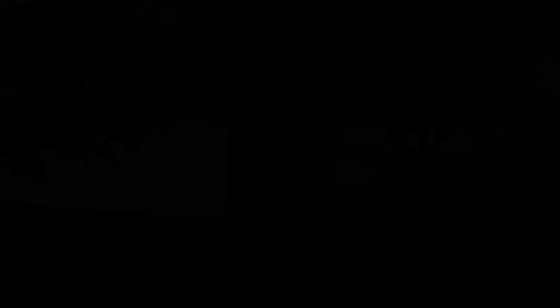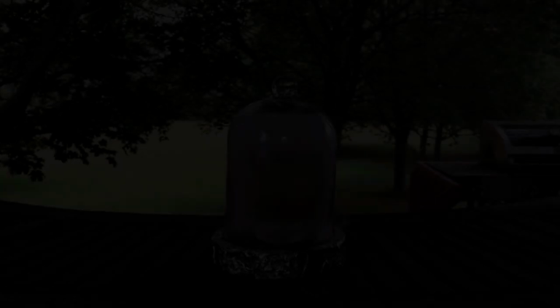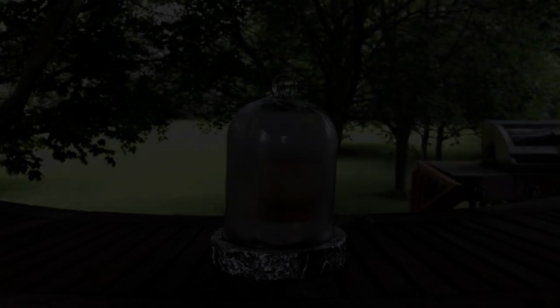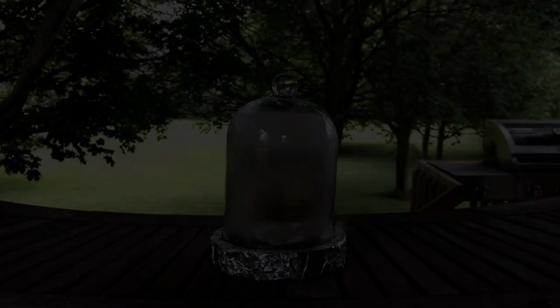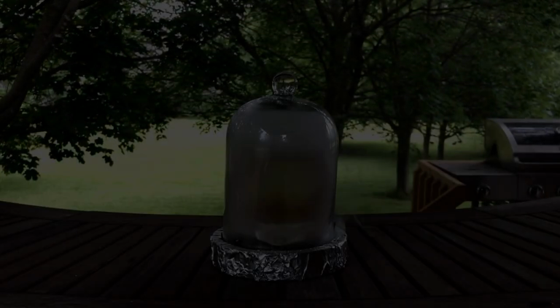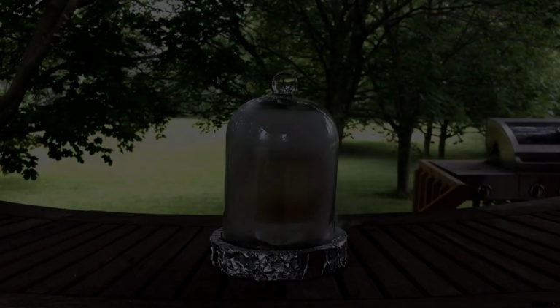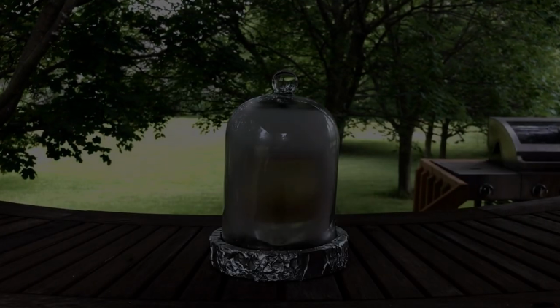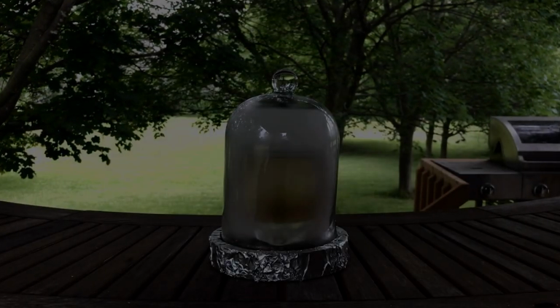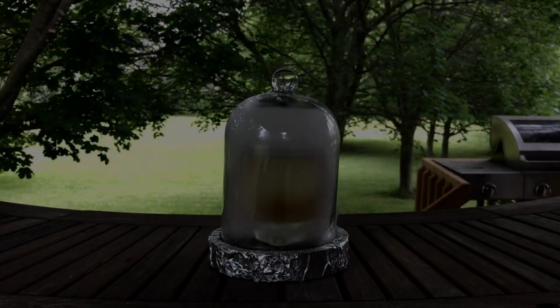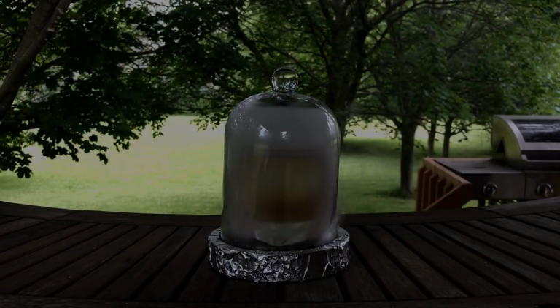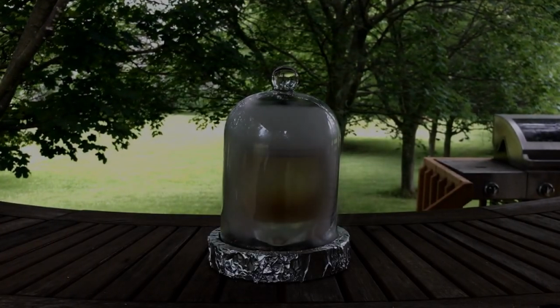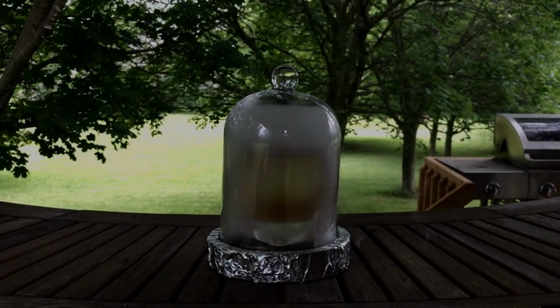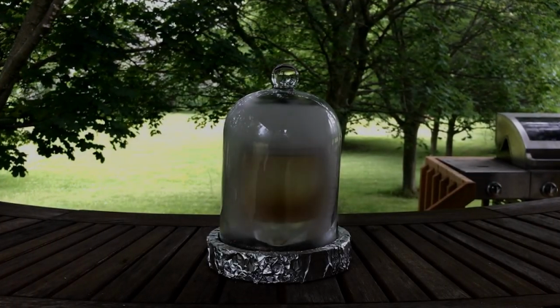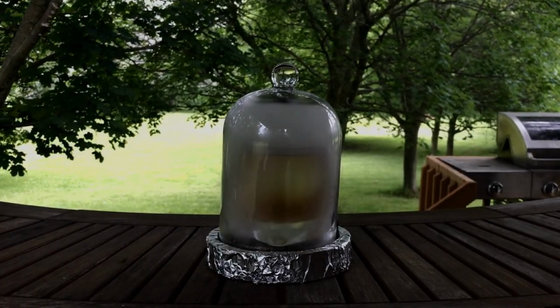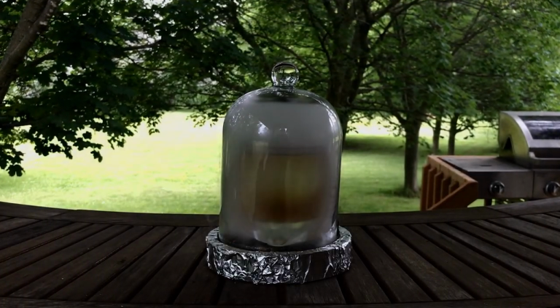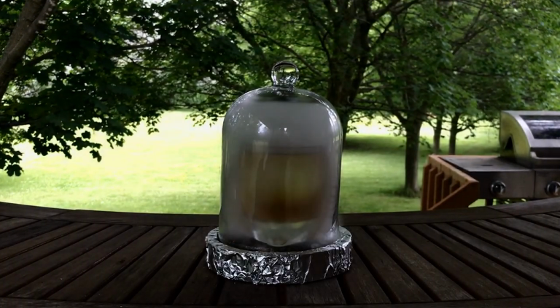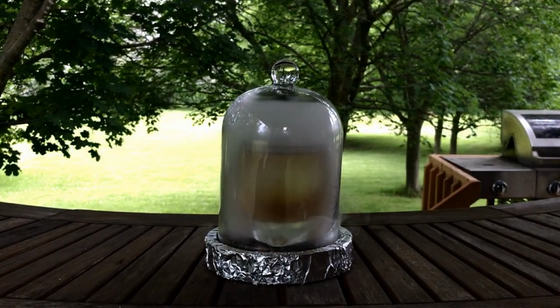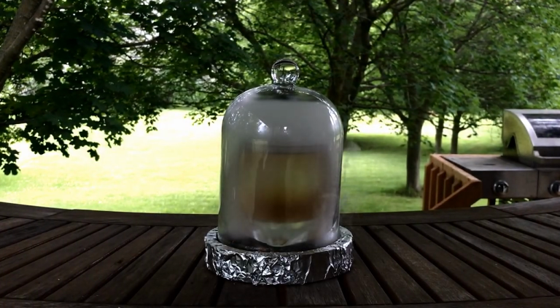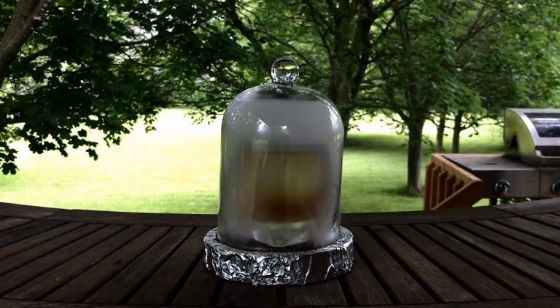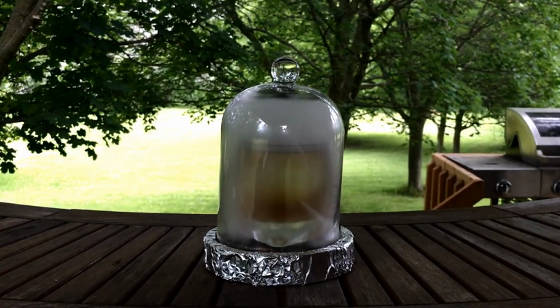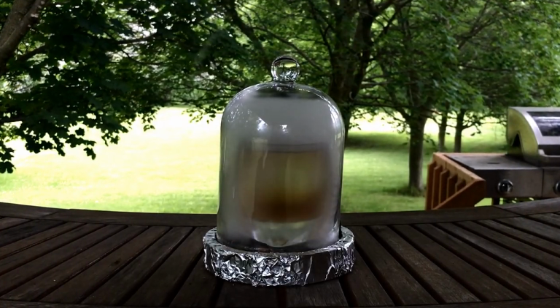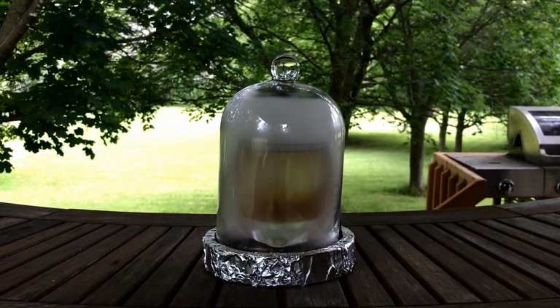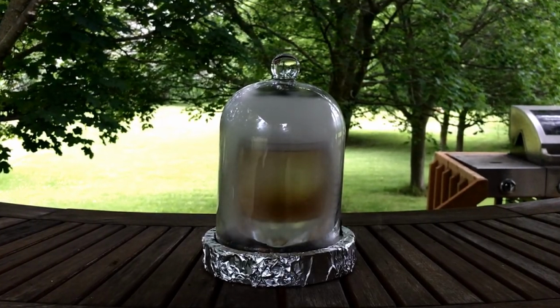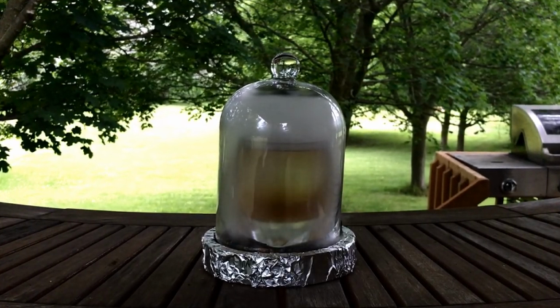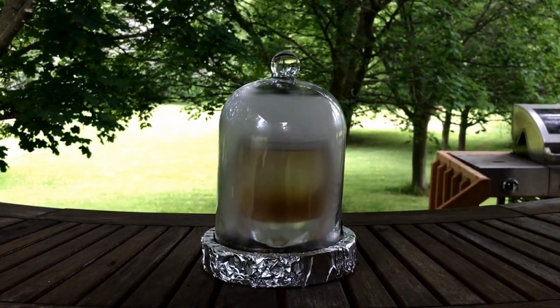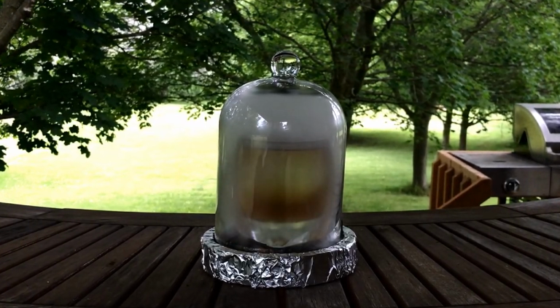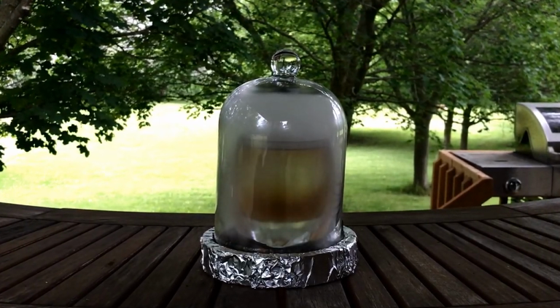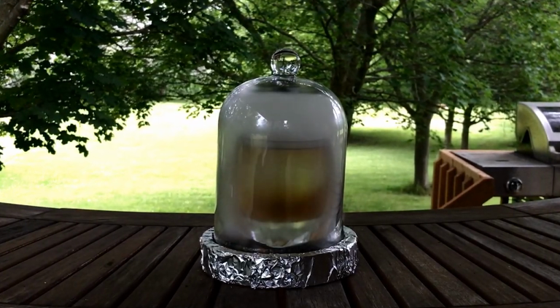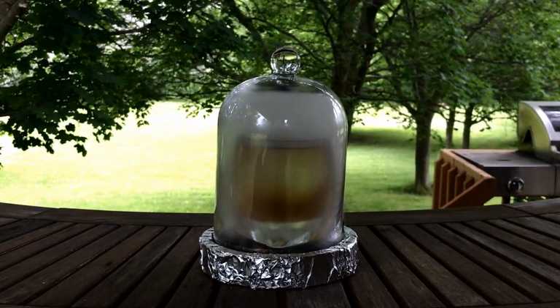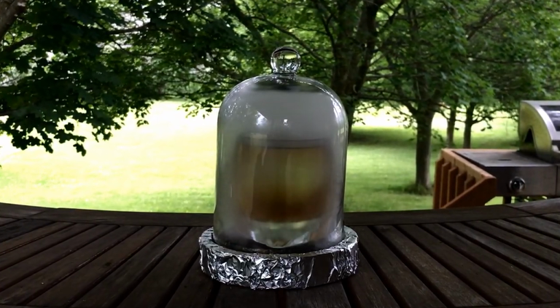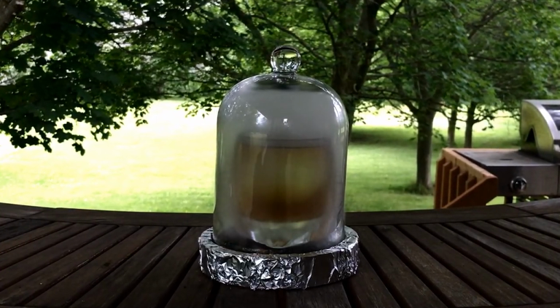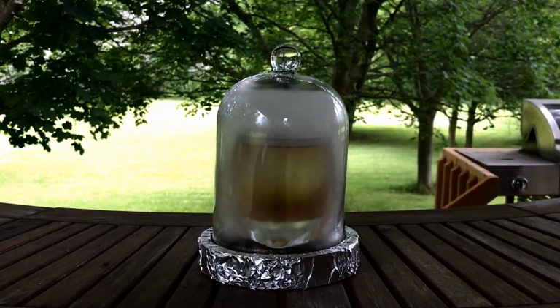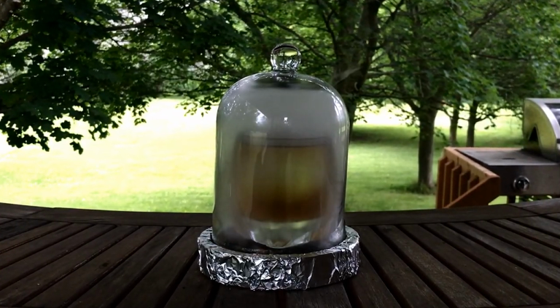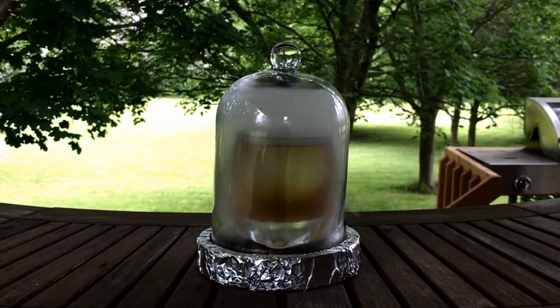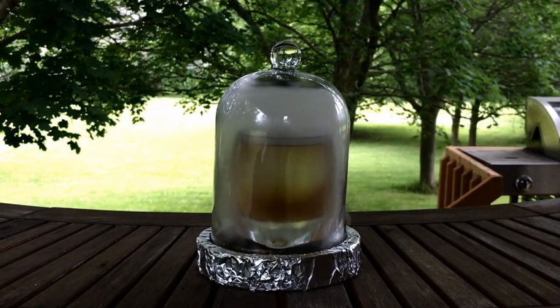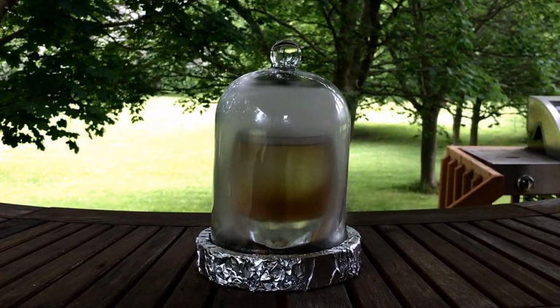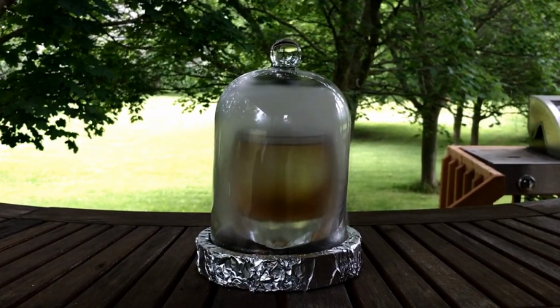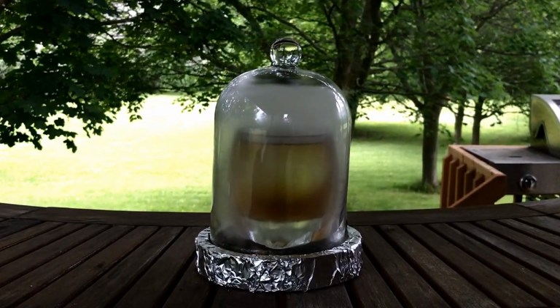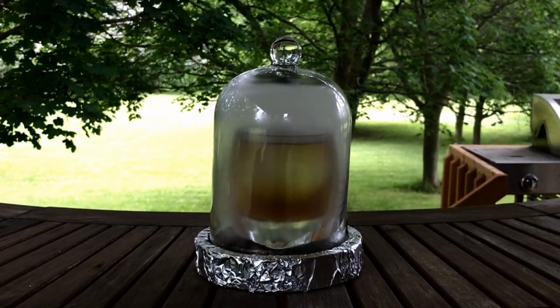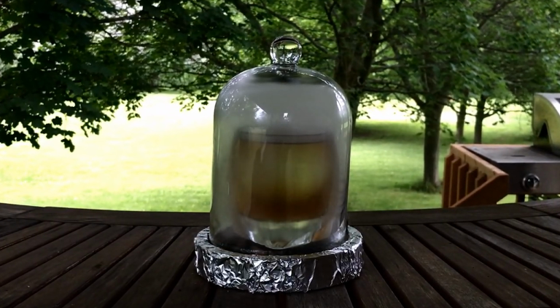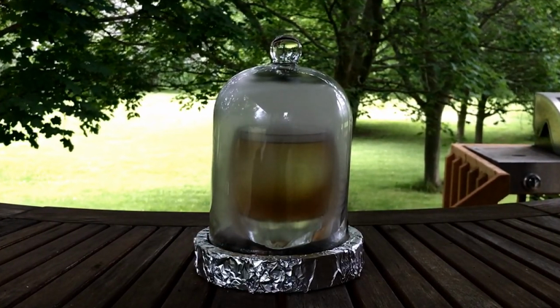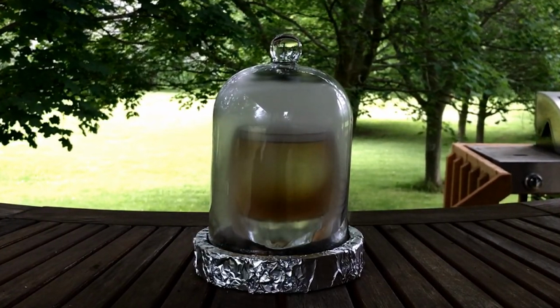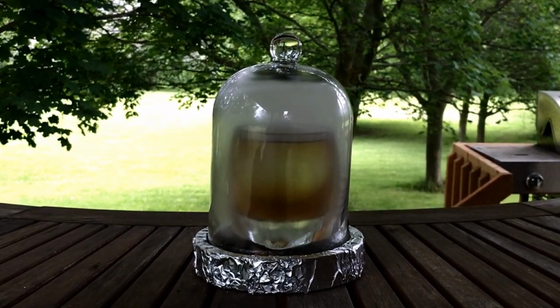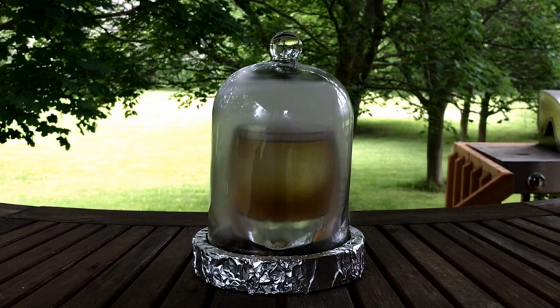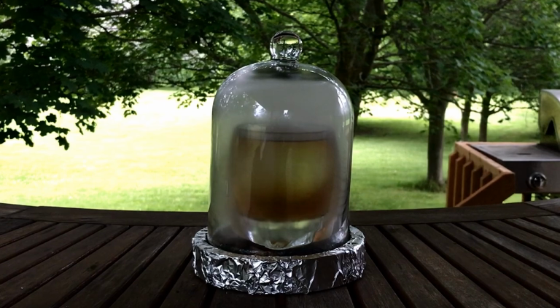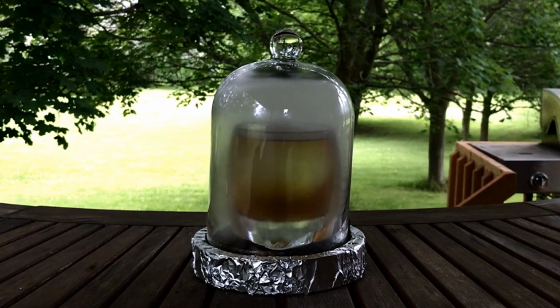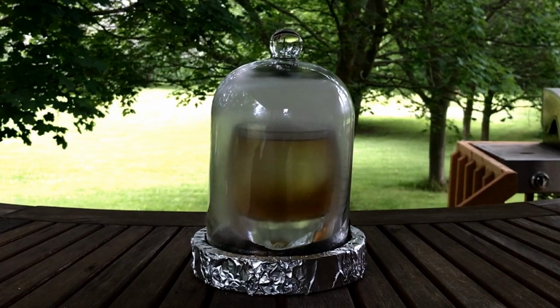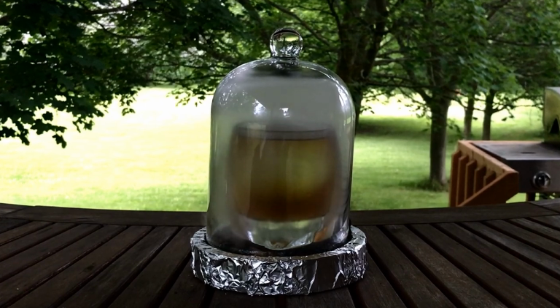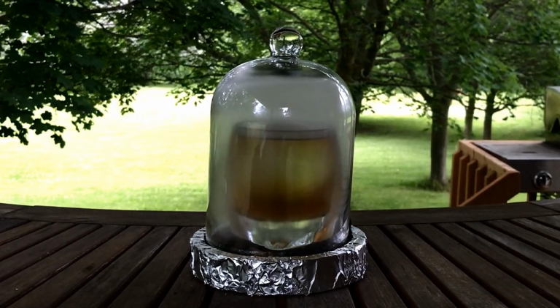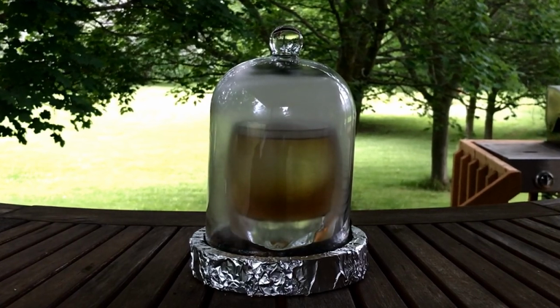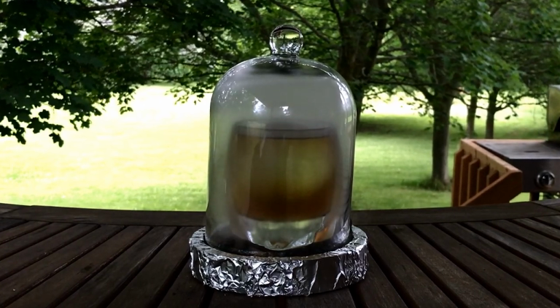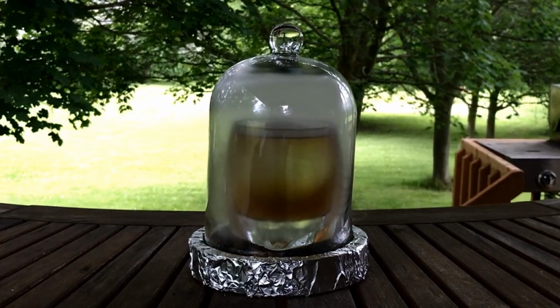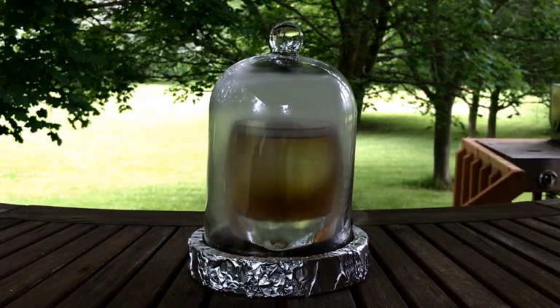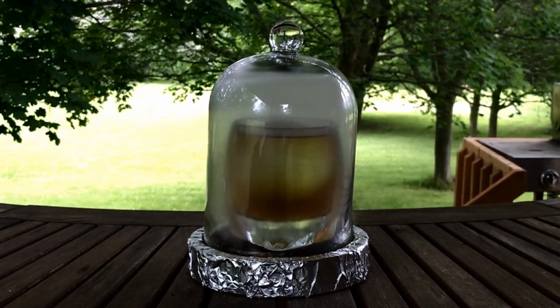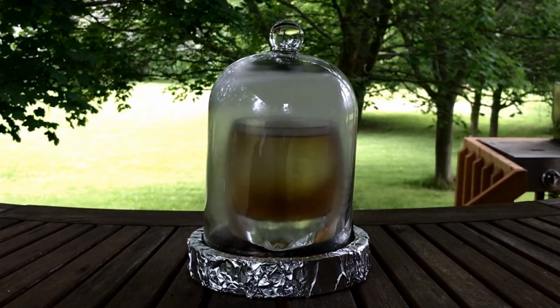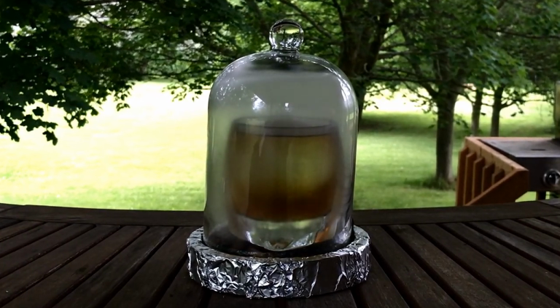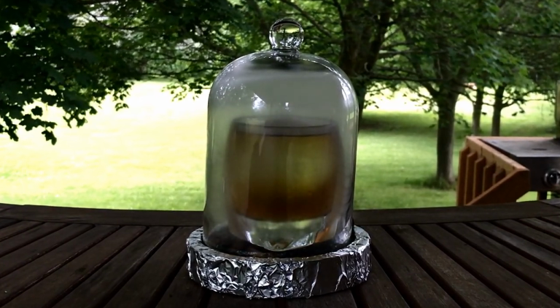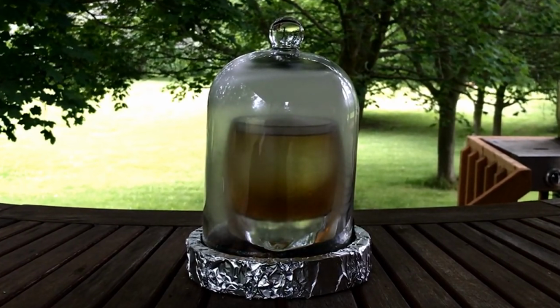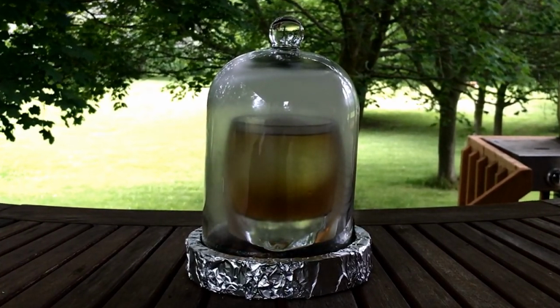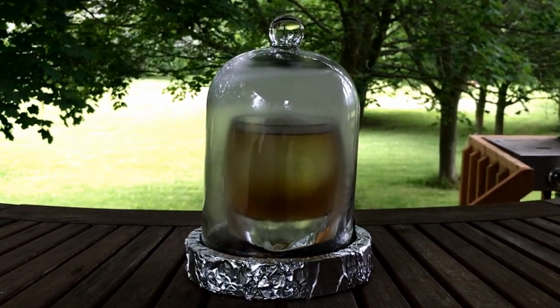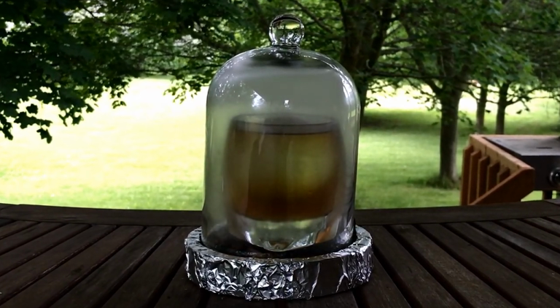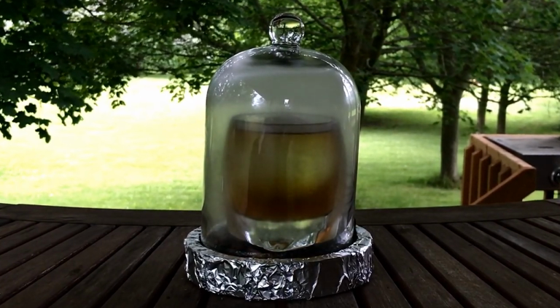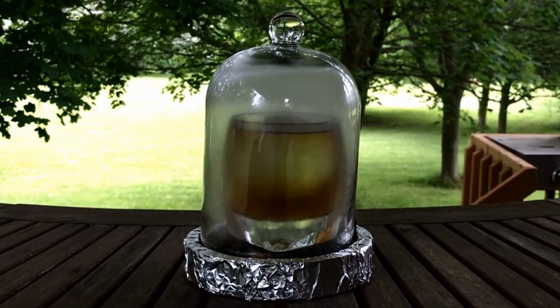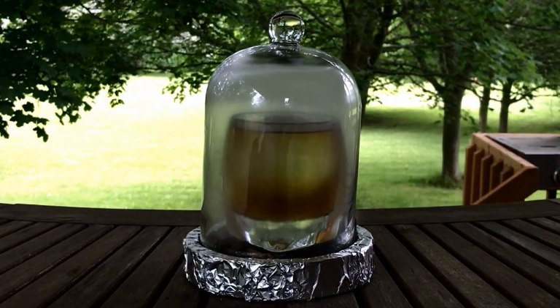I've gotten pretty passionate about cocktail mixology over the last couple of years, and I thought I'd share with you how to make one of my favorite spirit-forward cocktails.